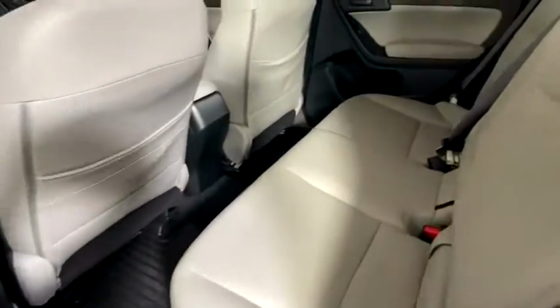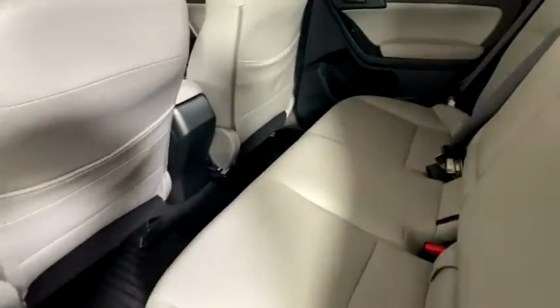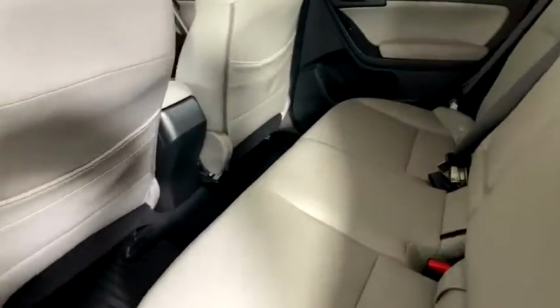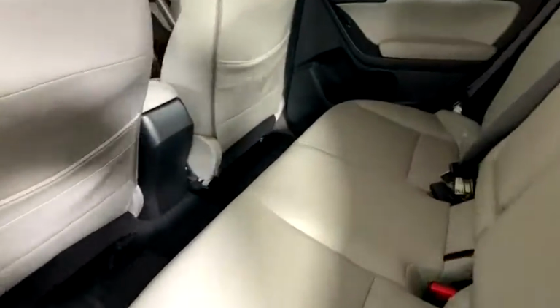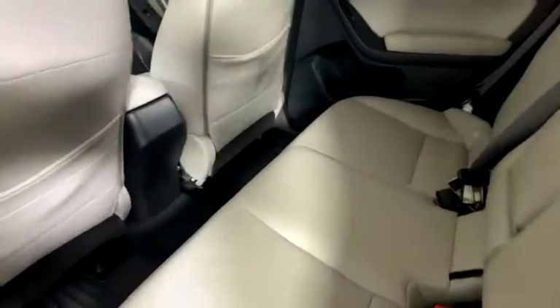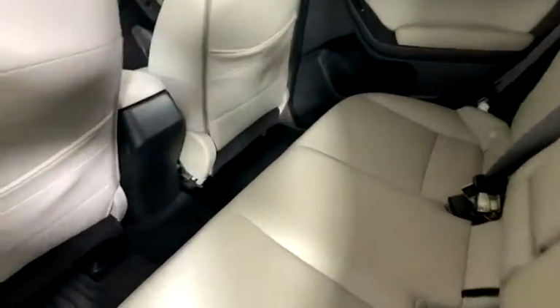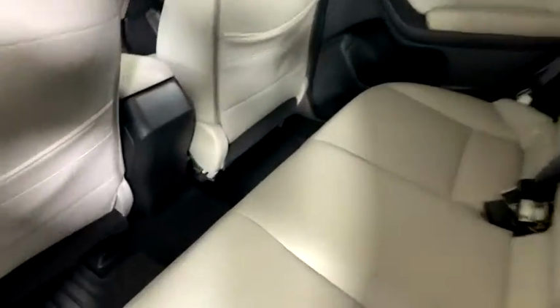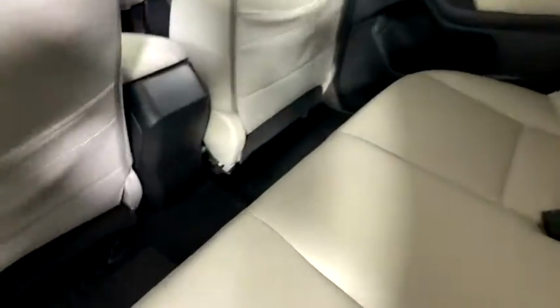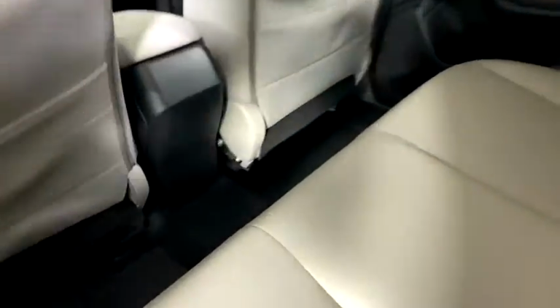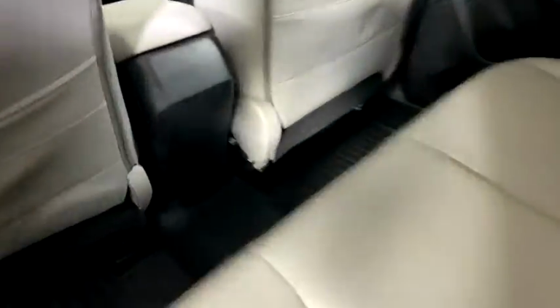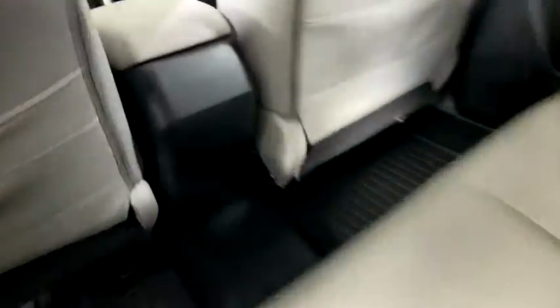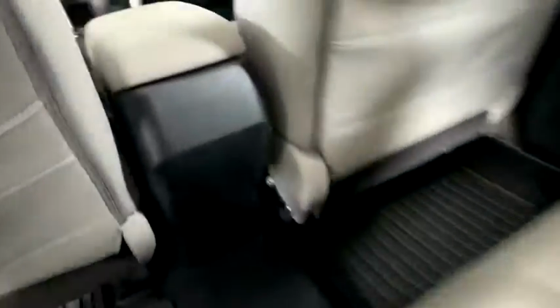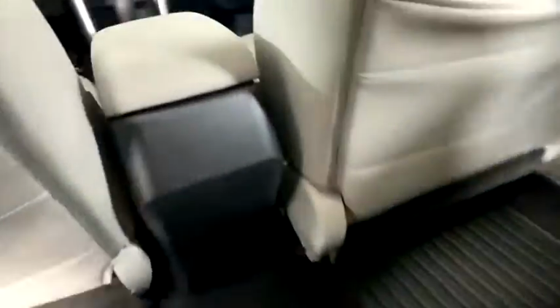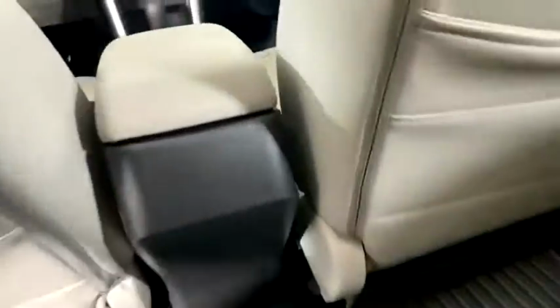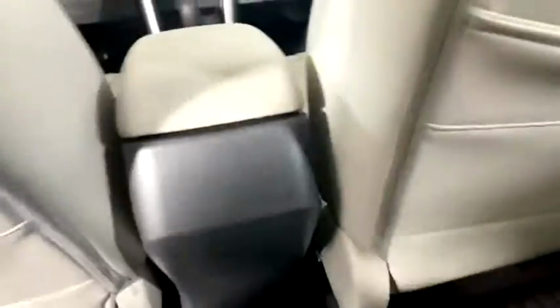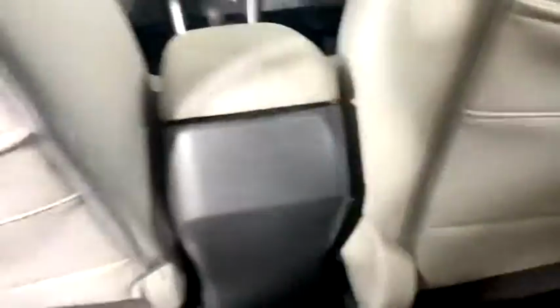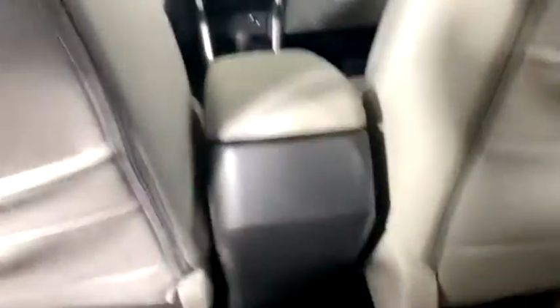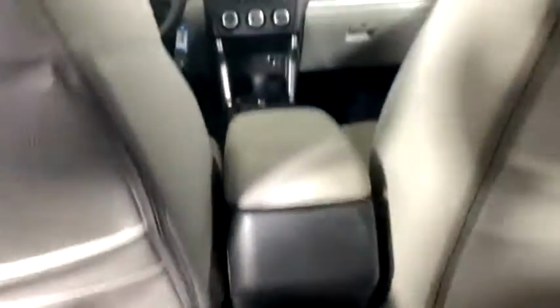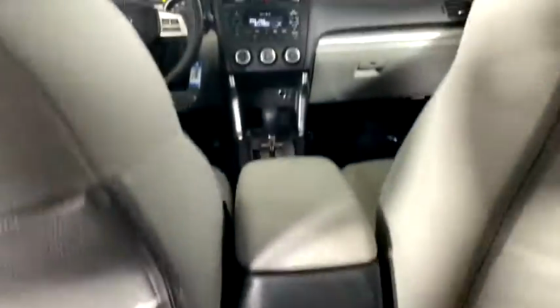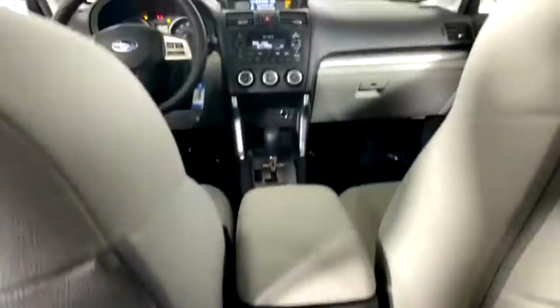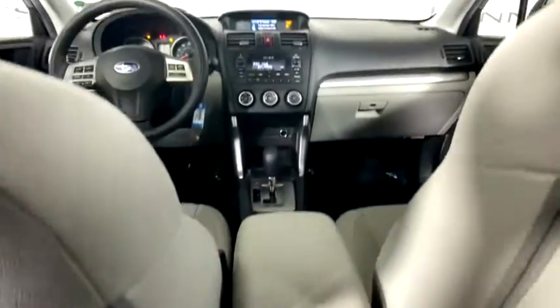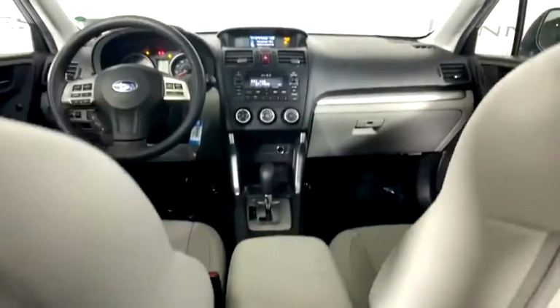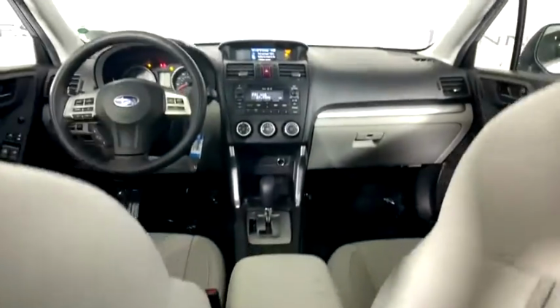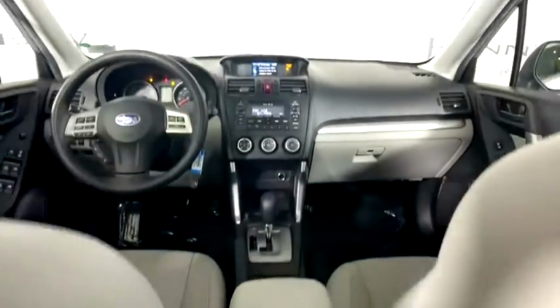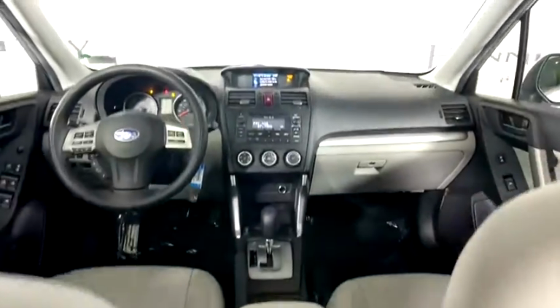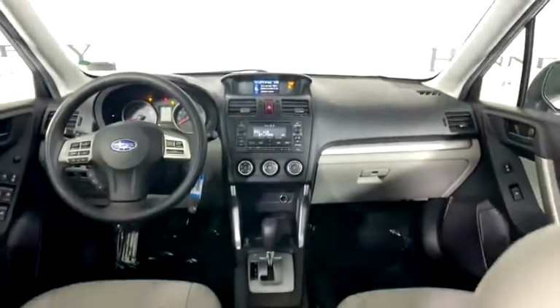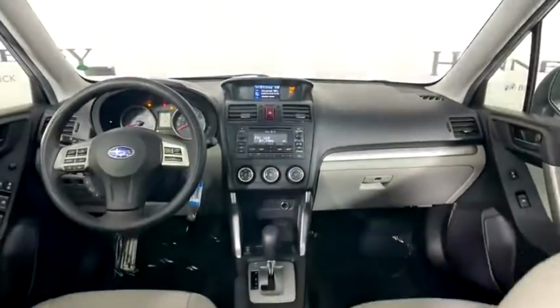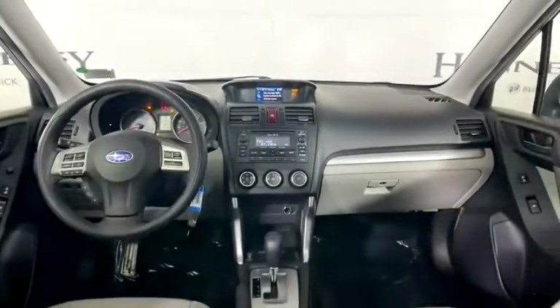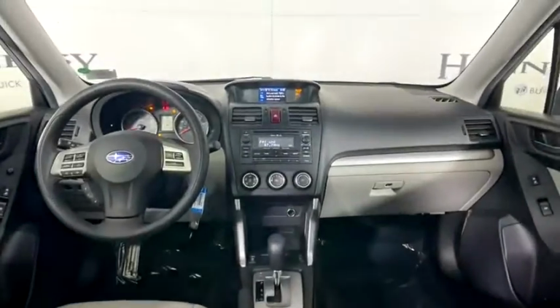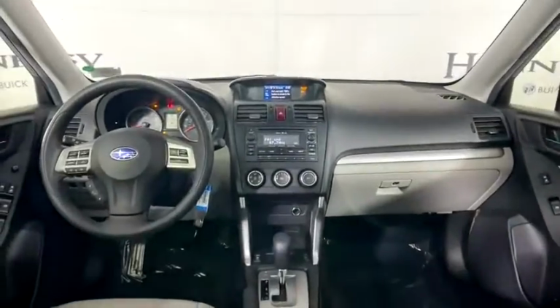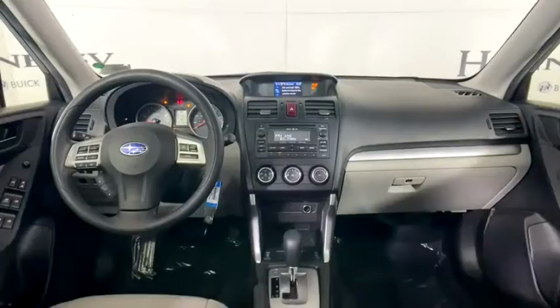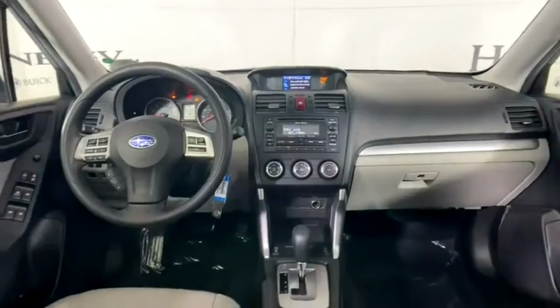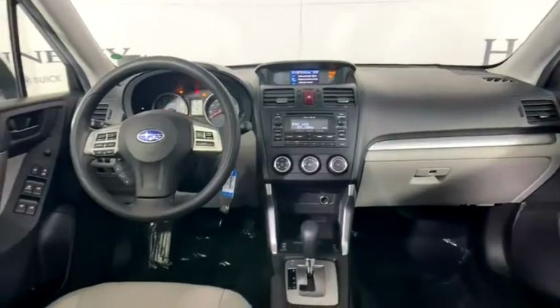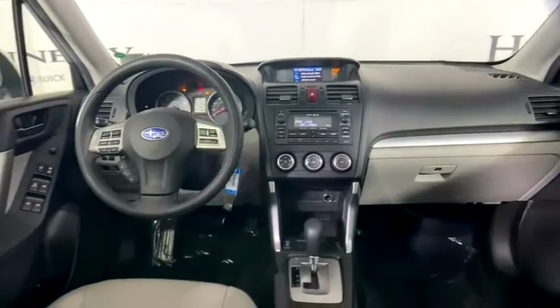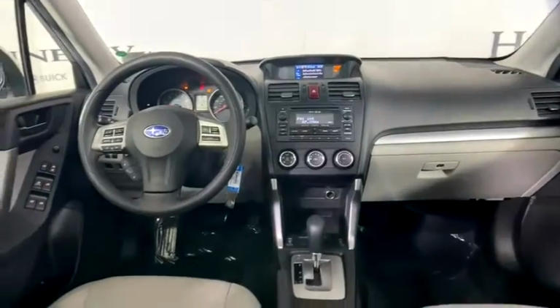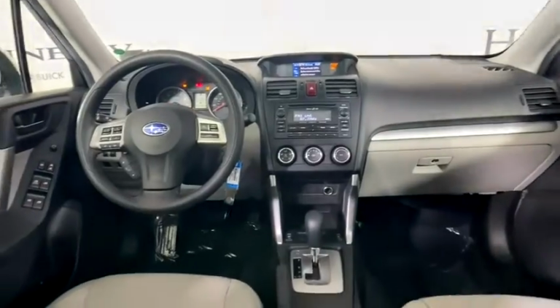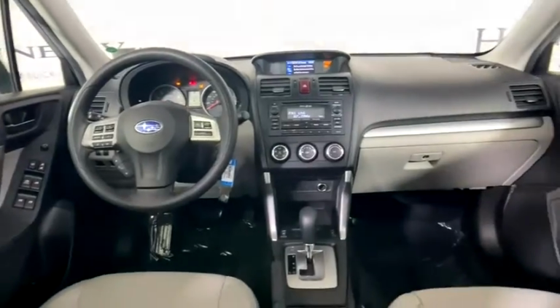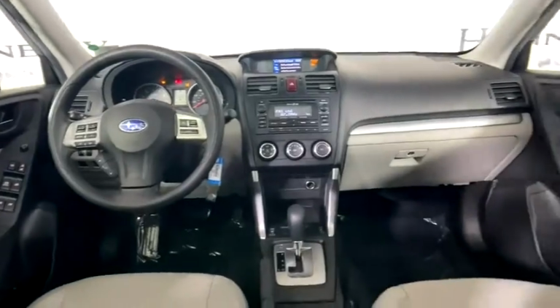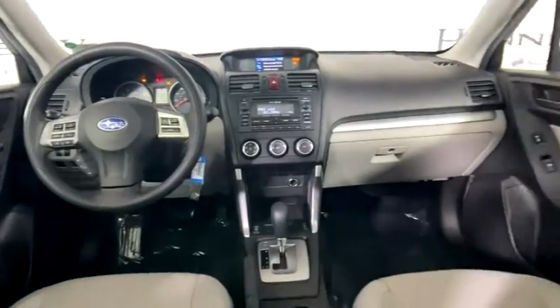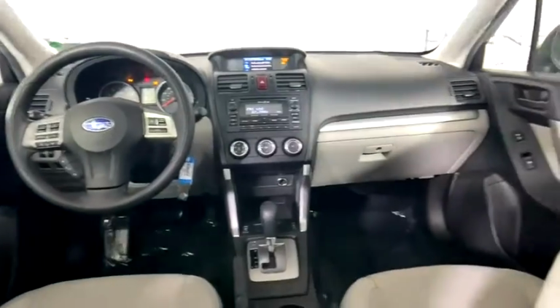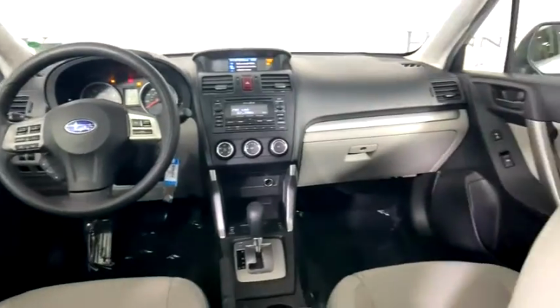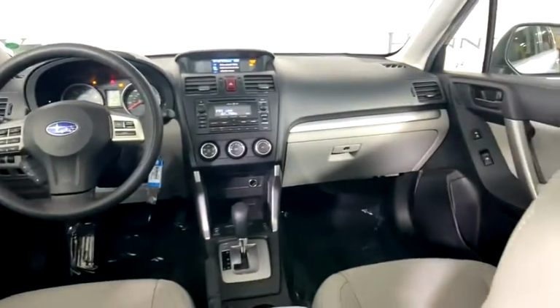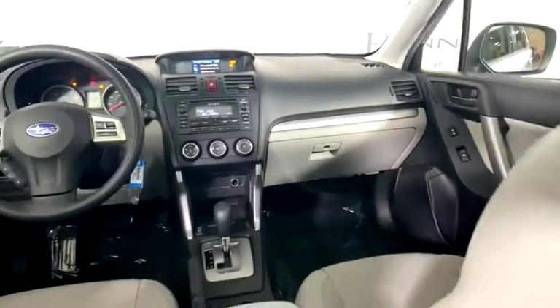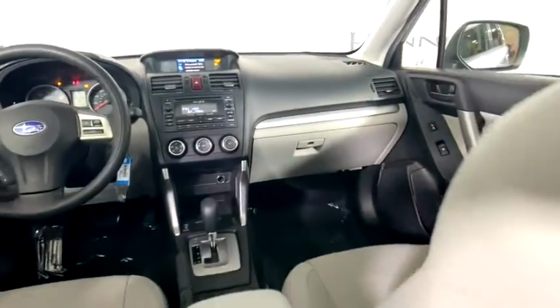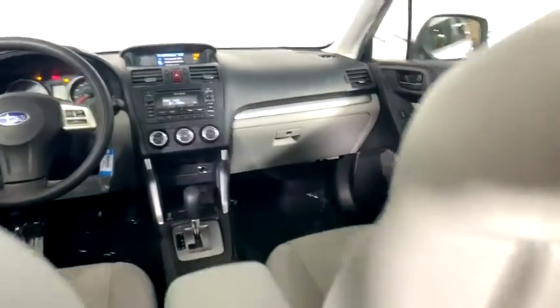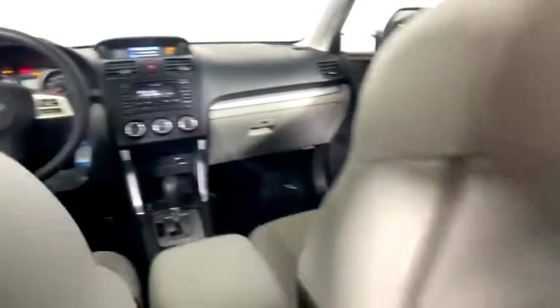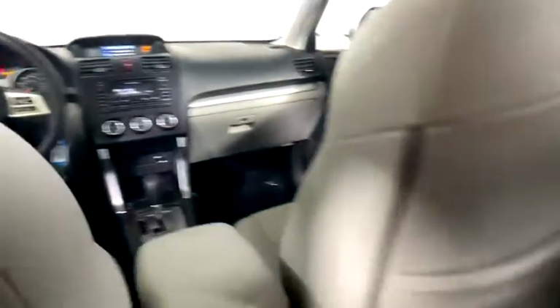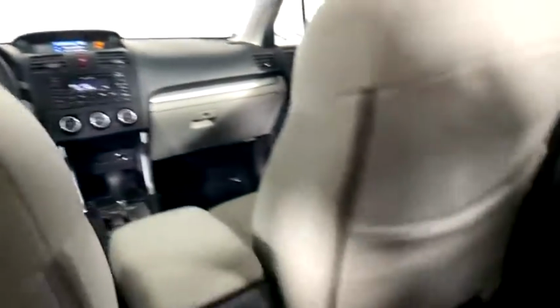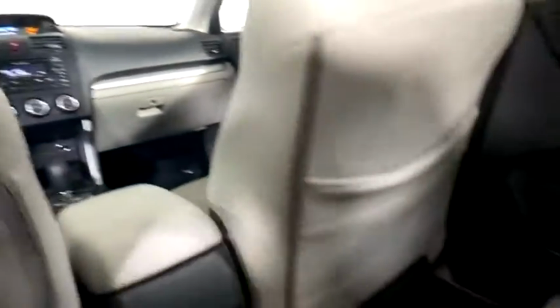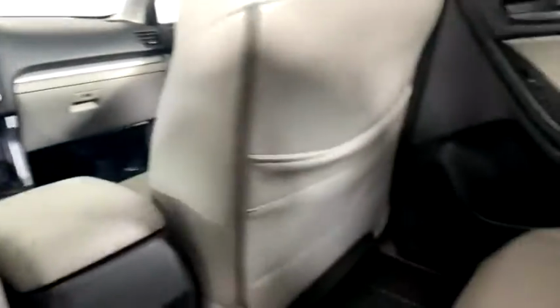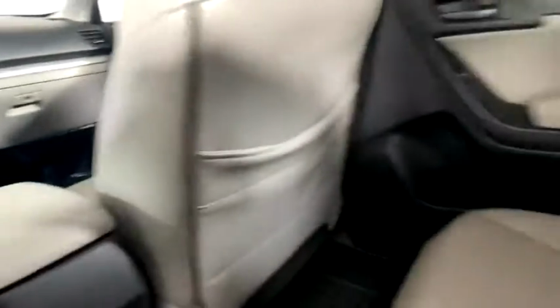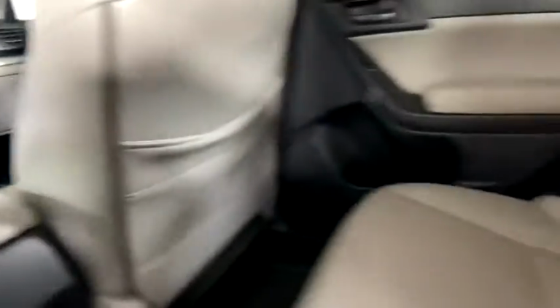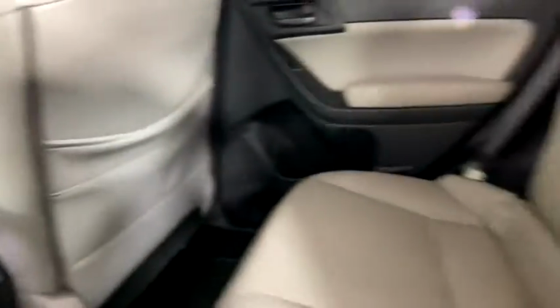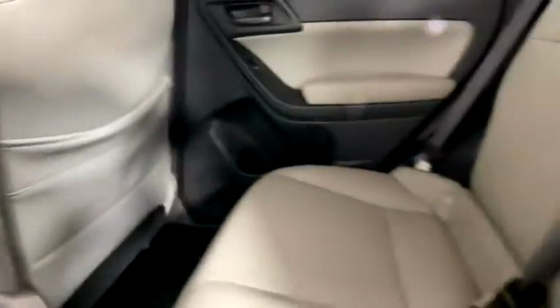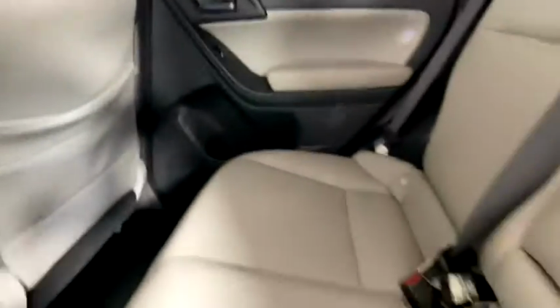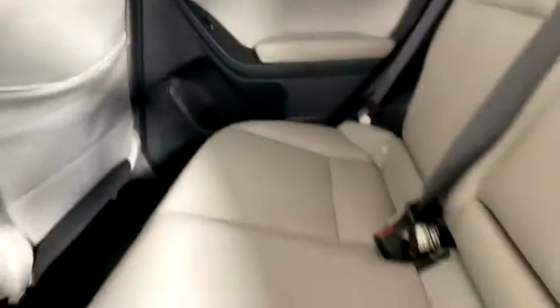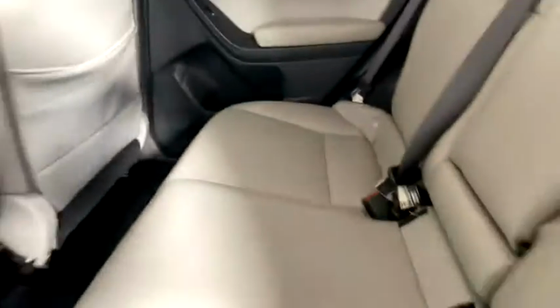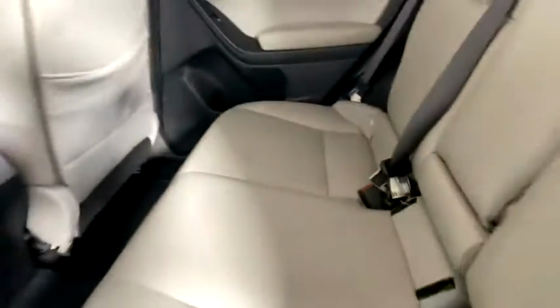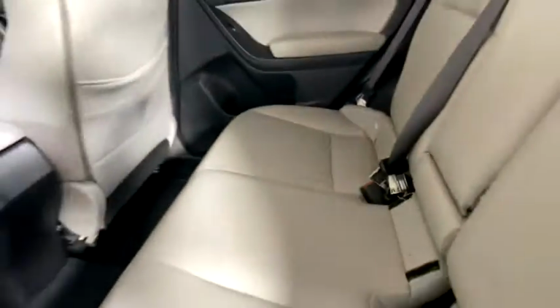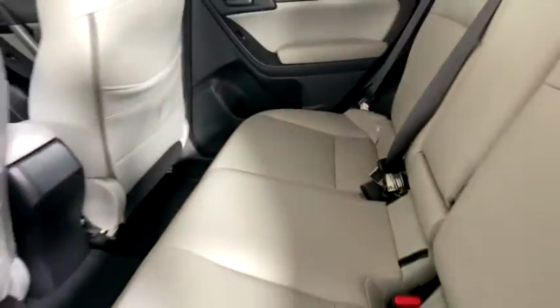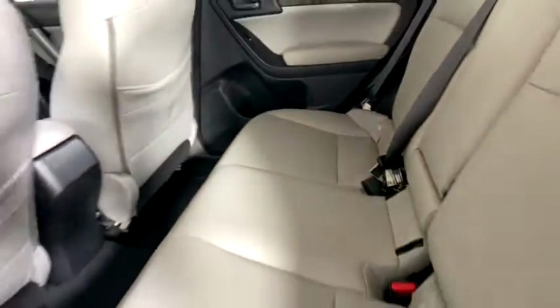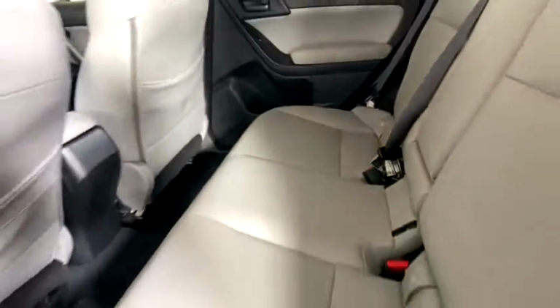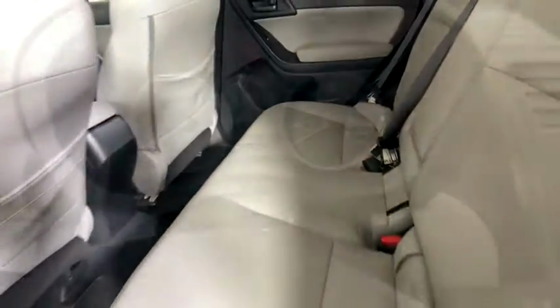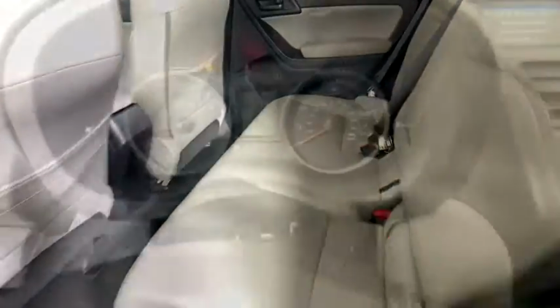Remote keyless entry, tachometer, panic alarm, overhead console, brake assist, power driver's seat, rear window wiper.